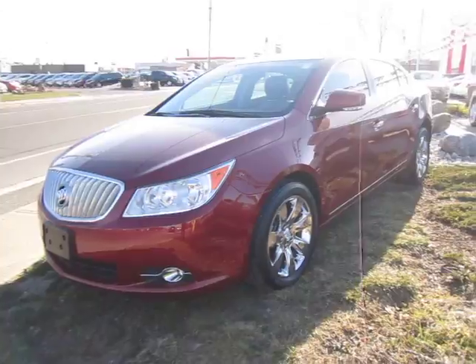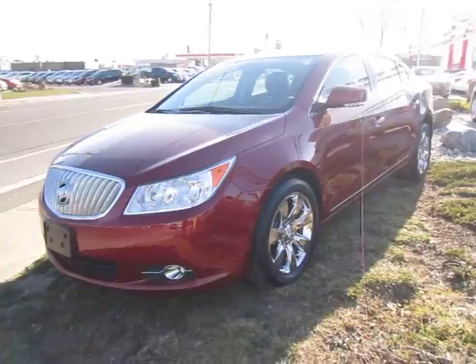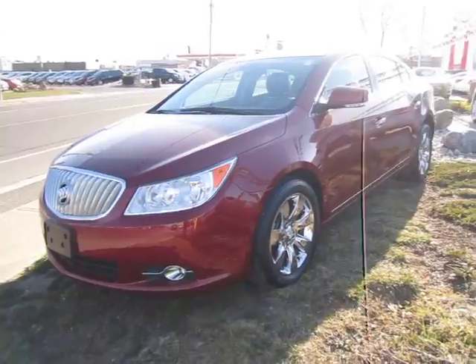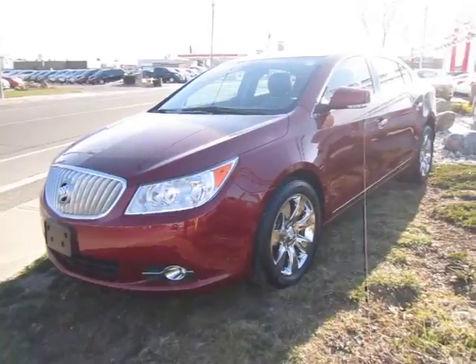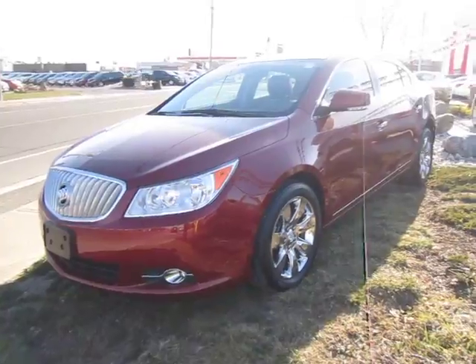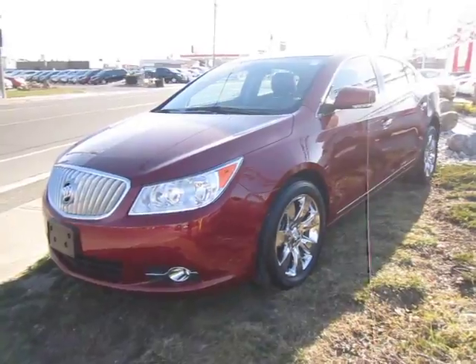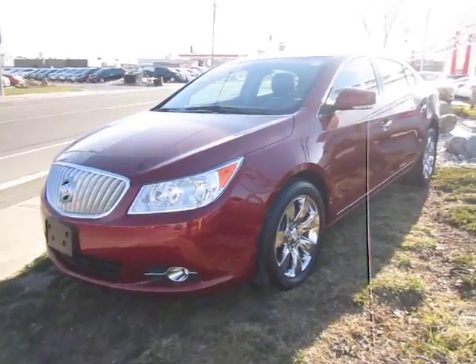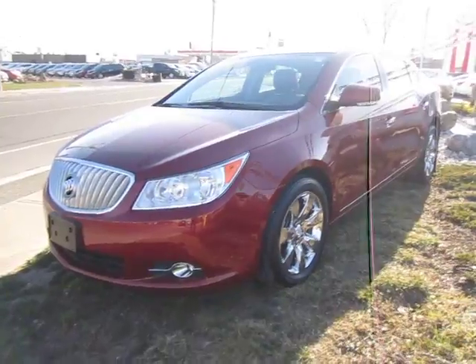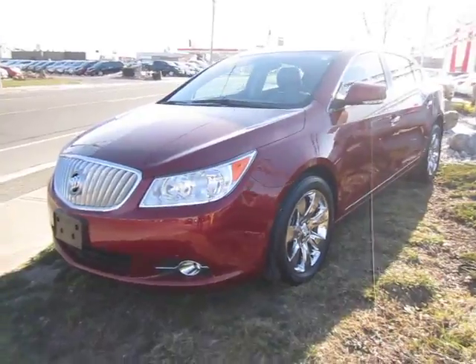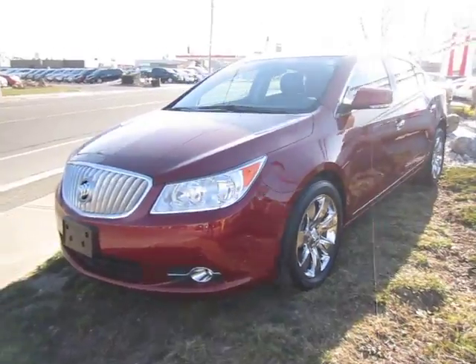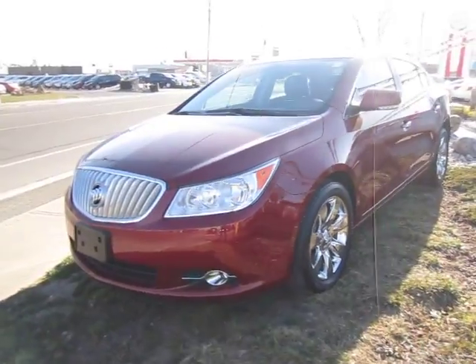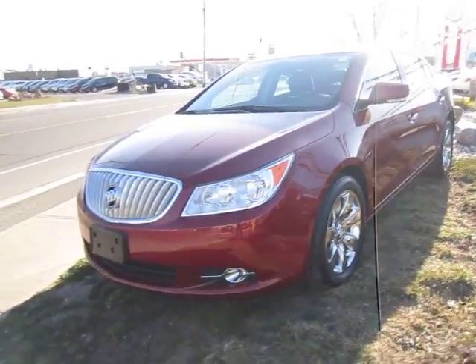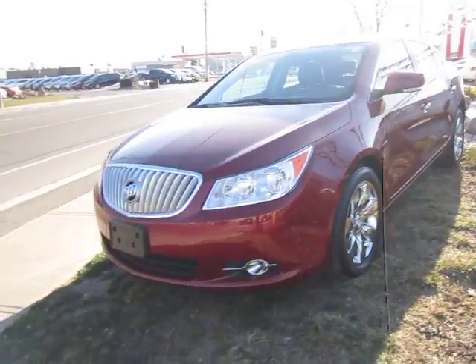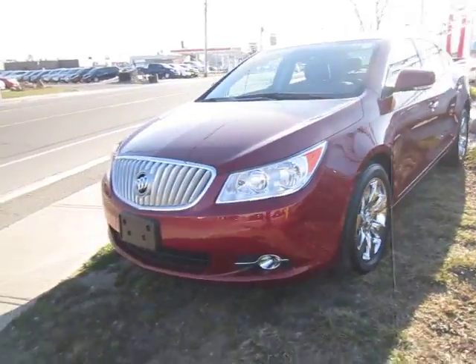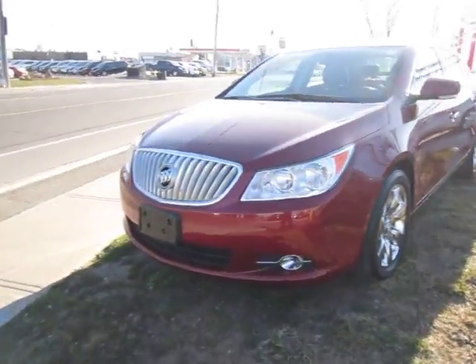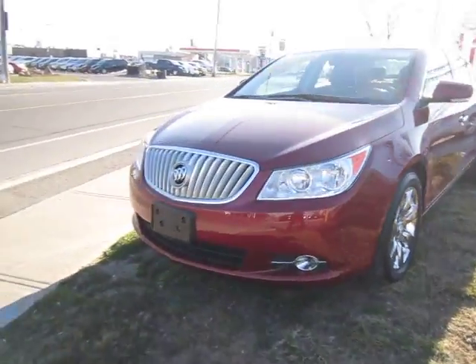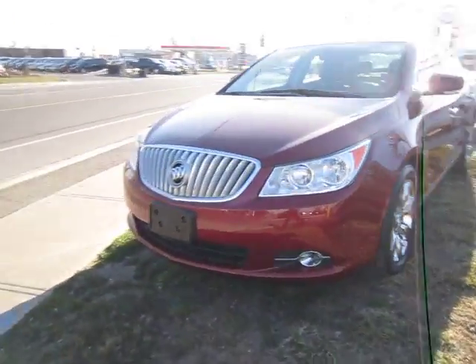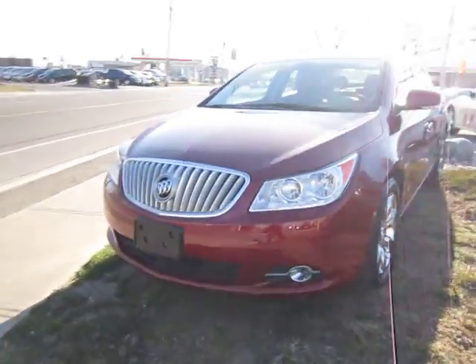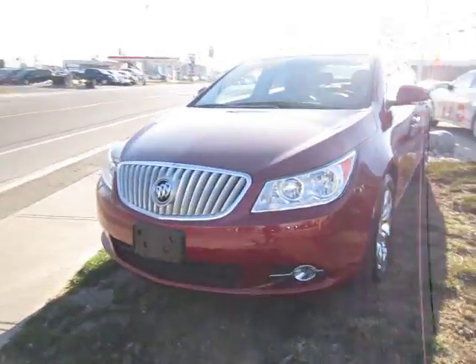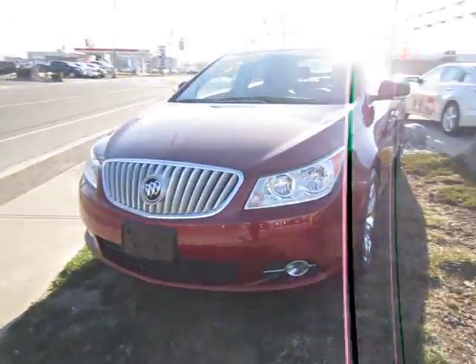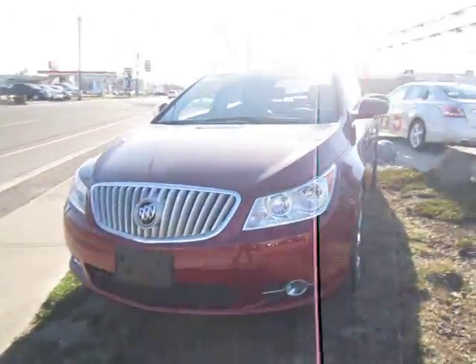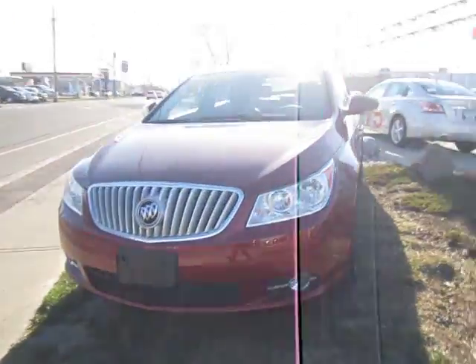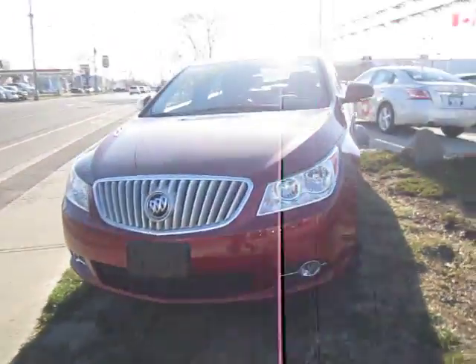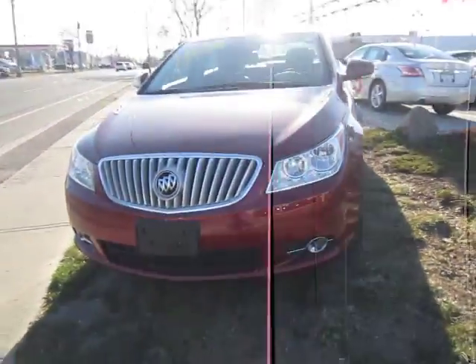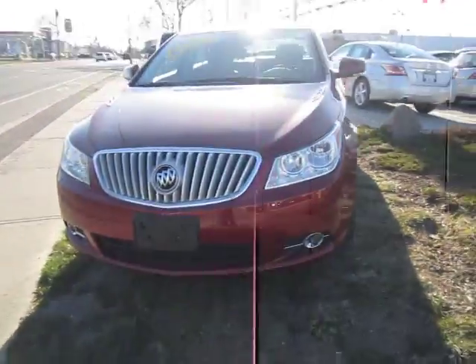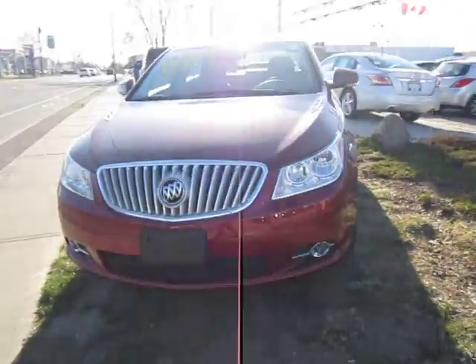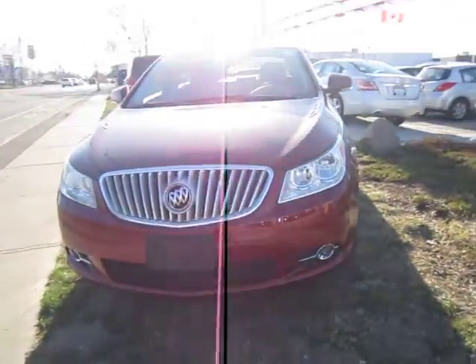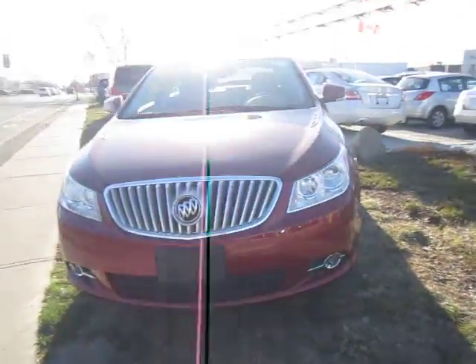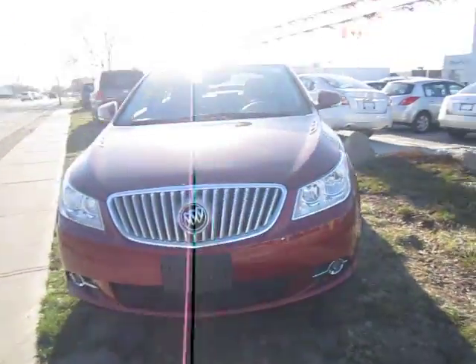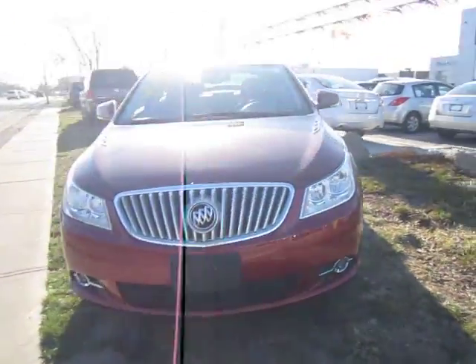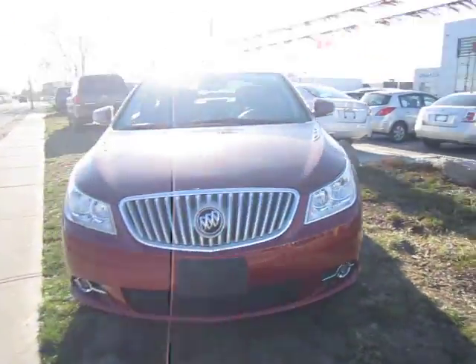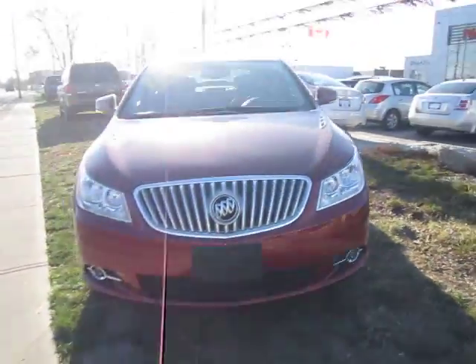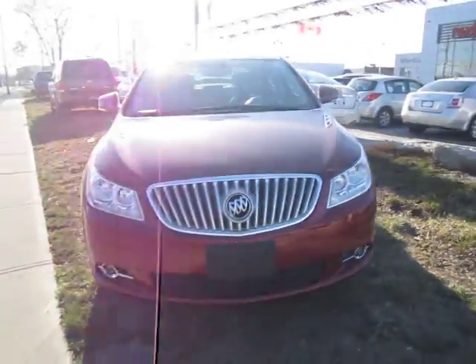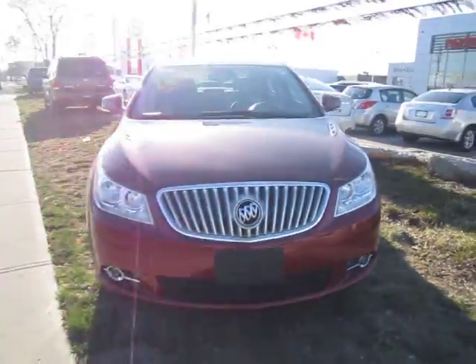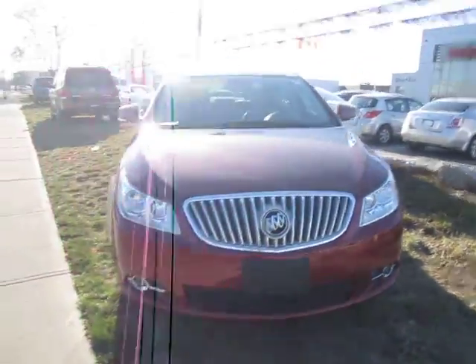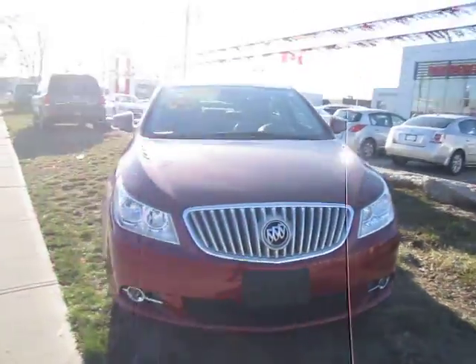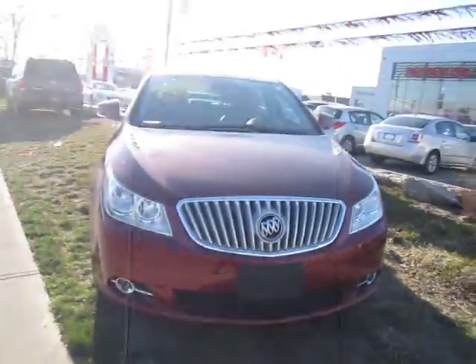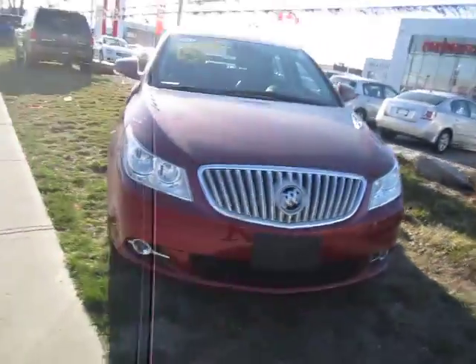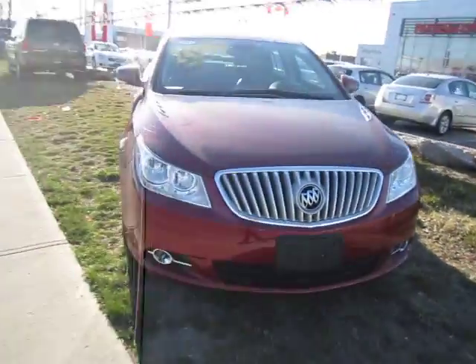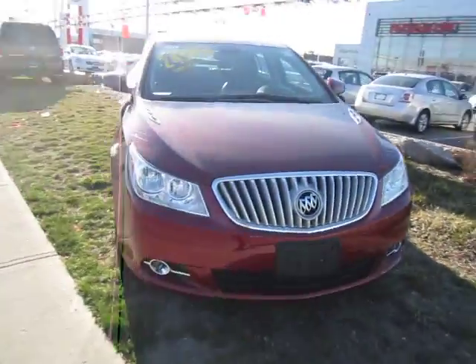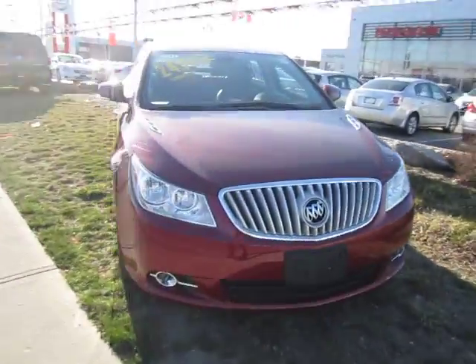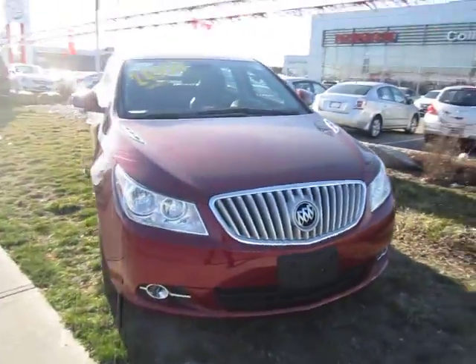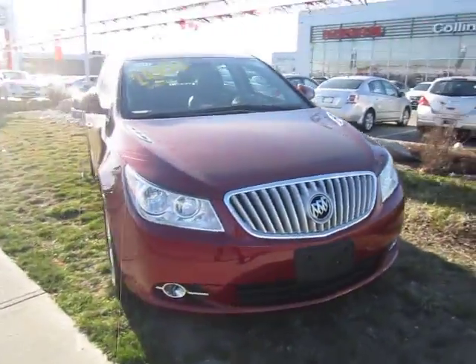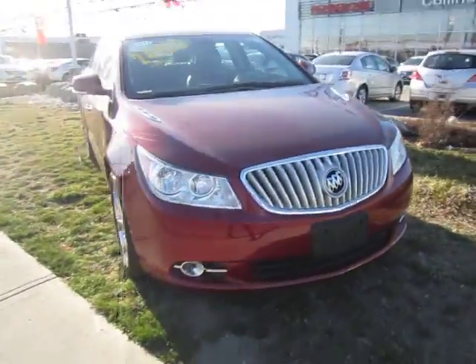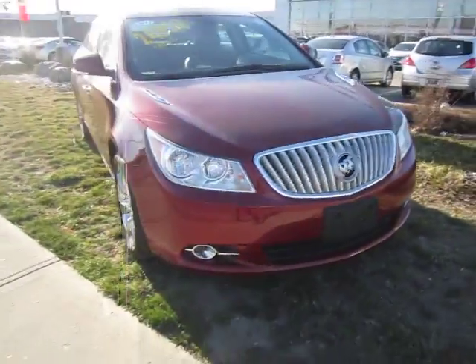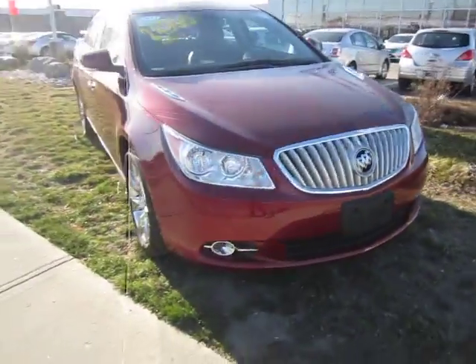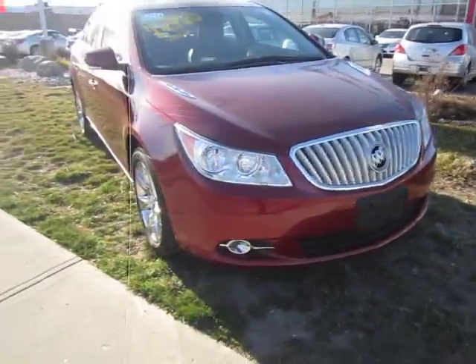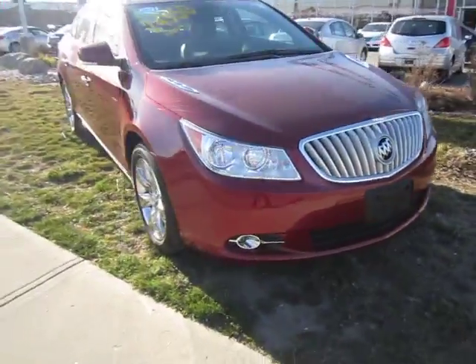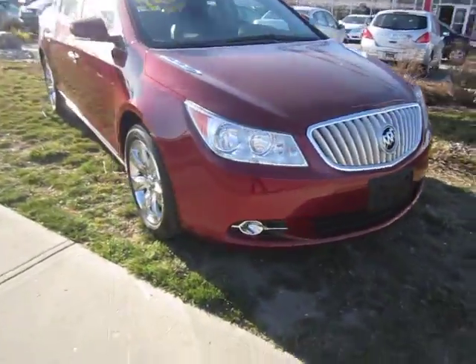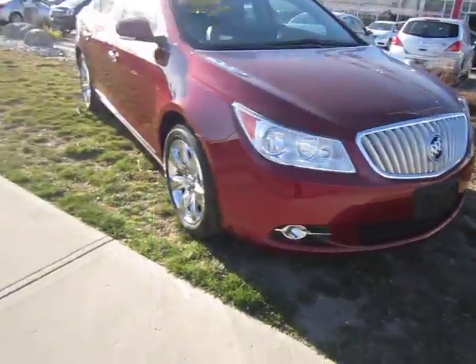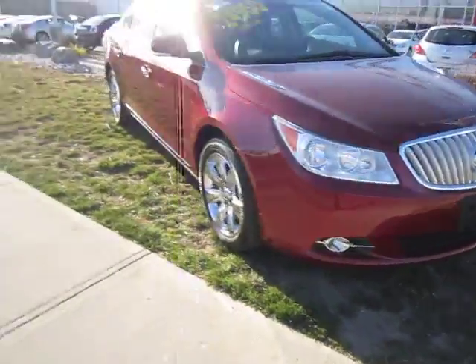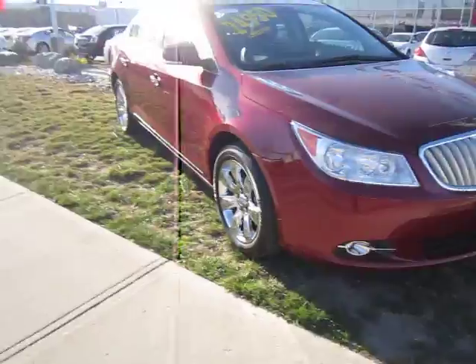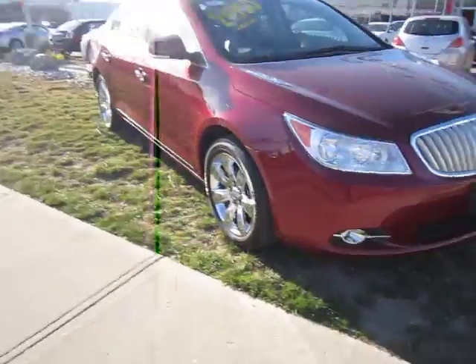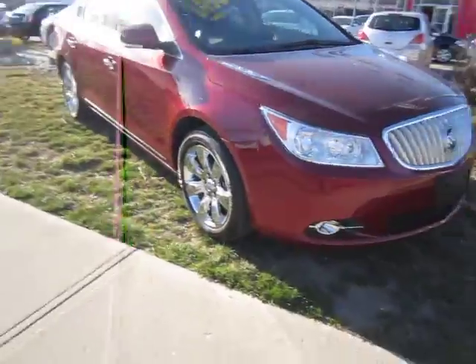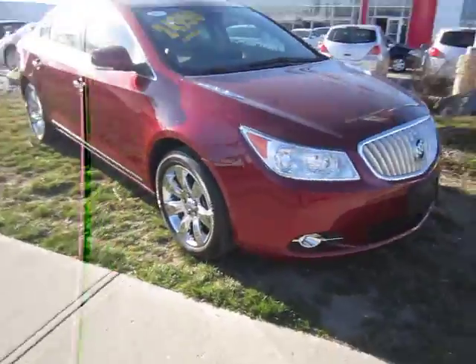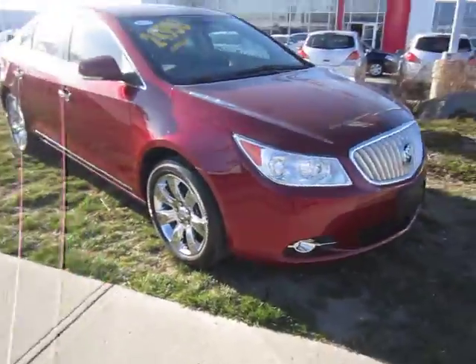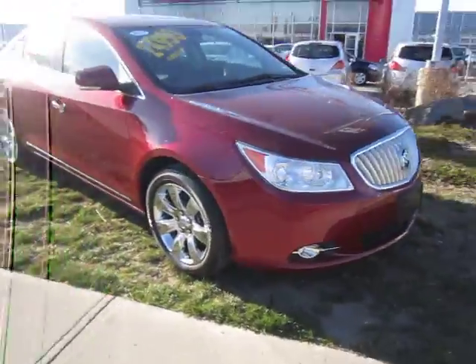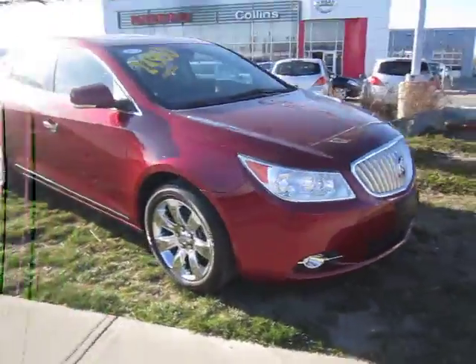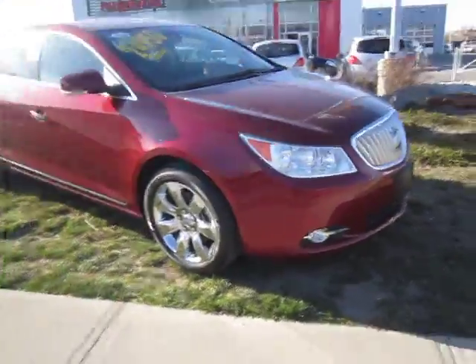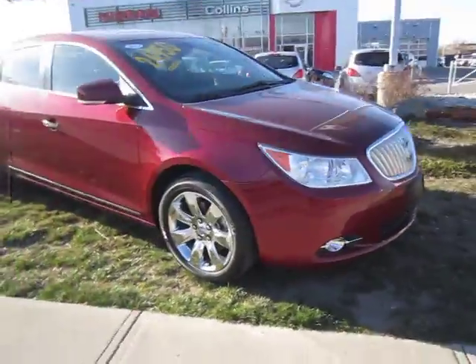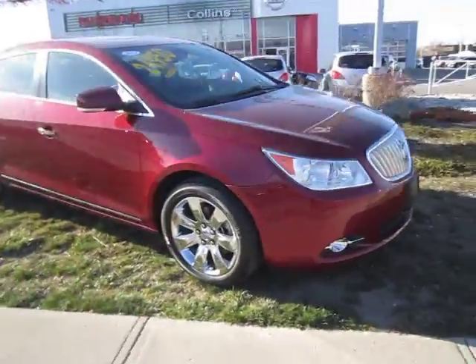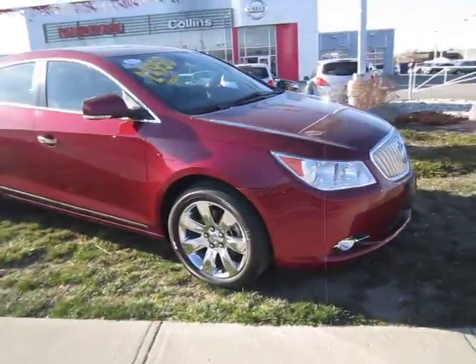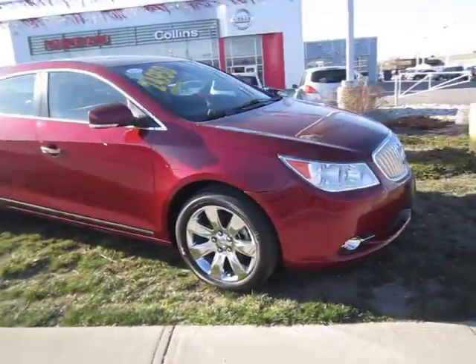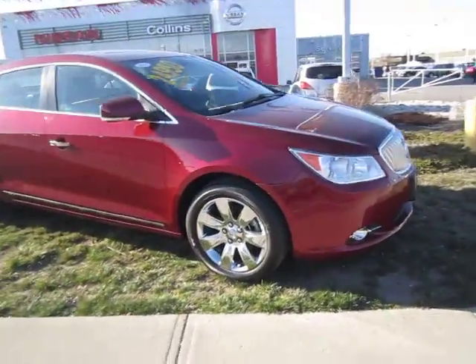Hello everyone, Matt from Collins Nissan here in St. Catharines to give you a quick review of our inventory.